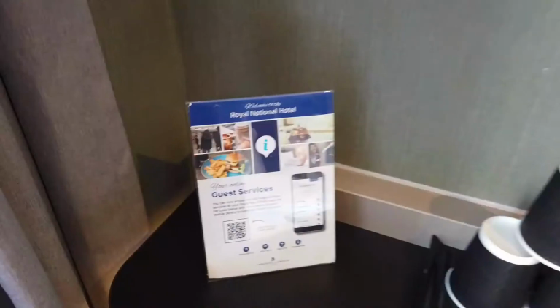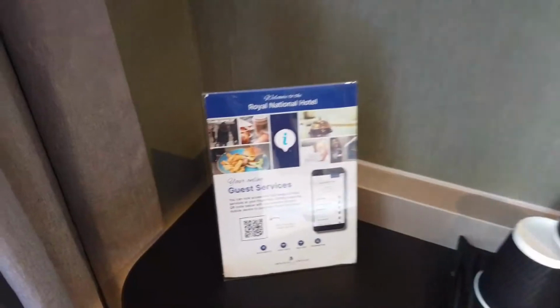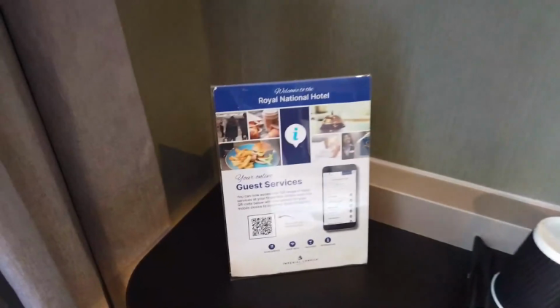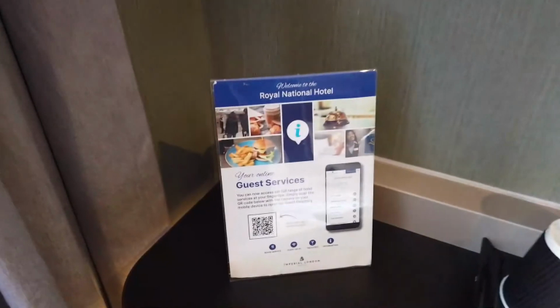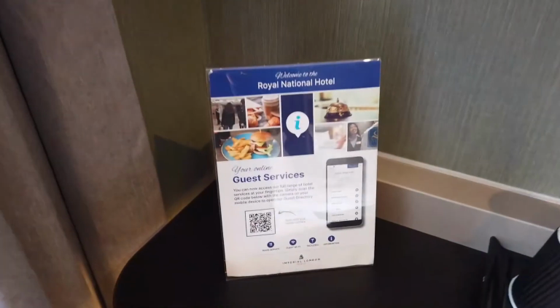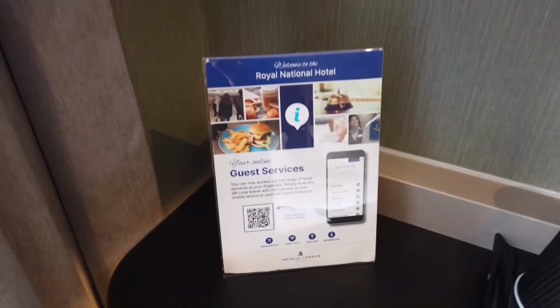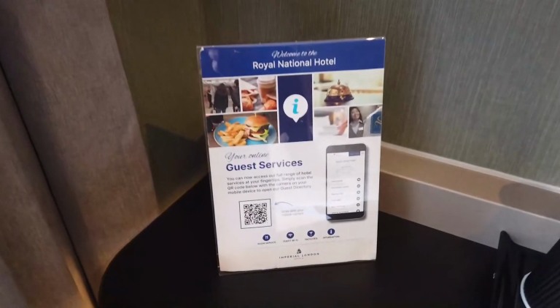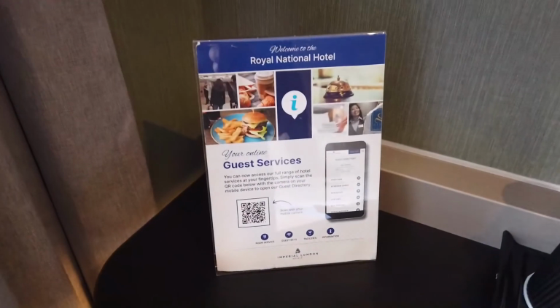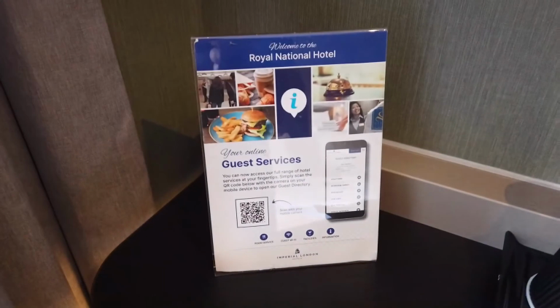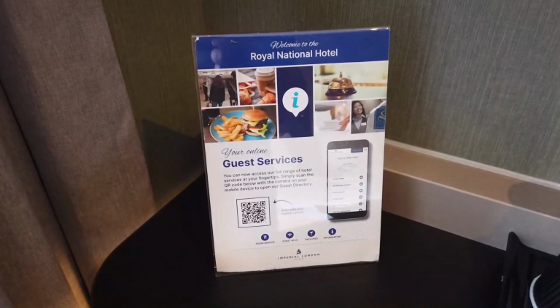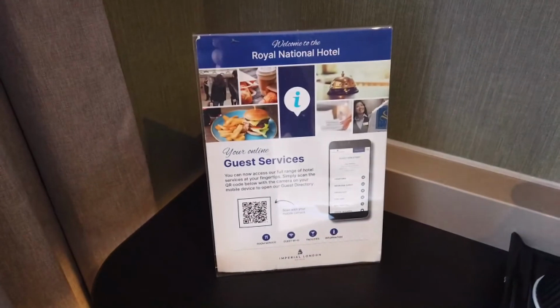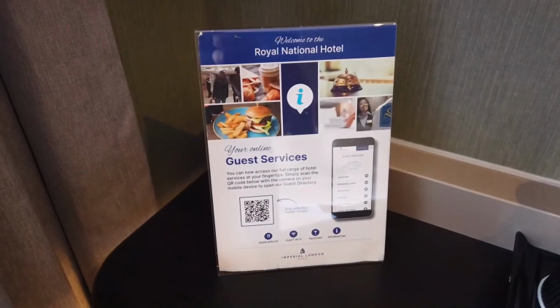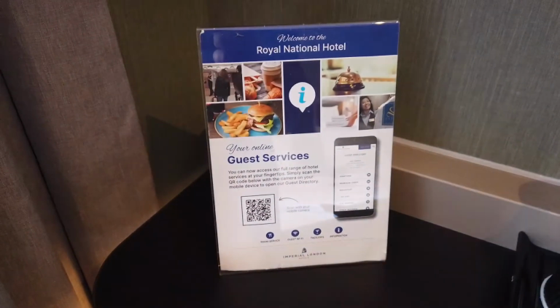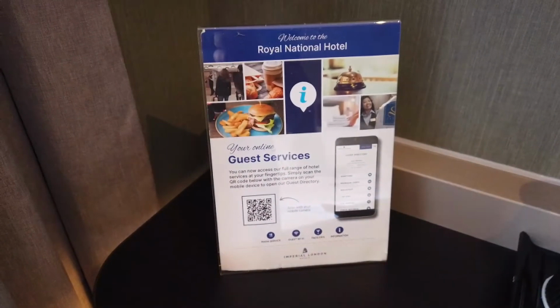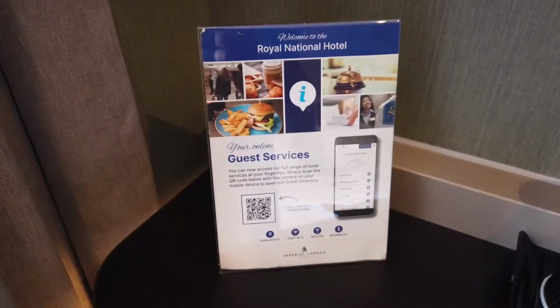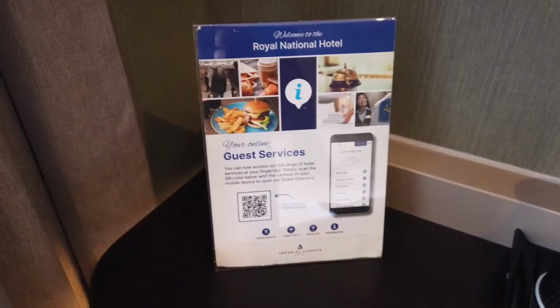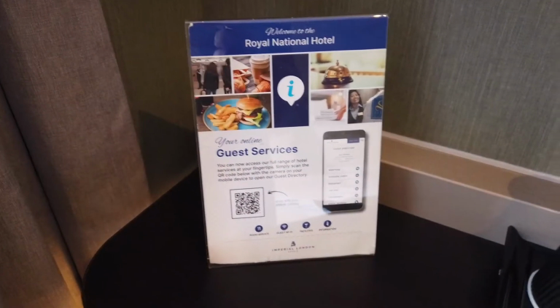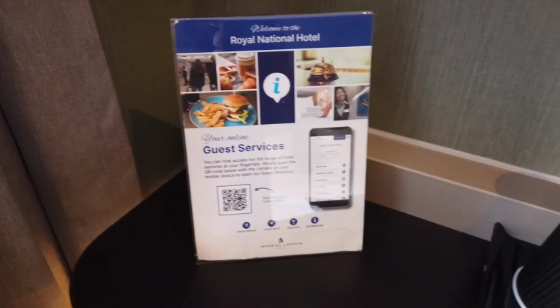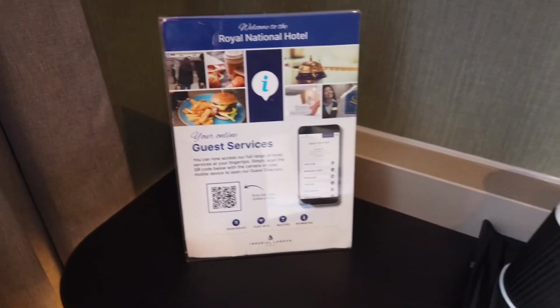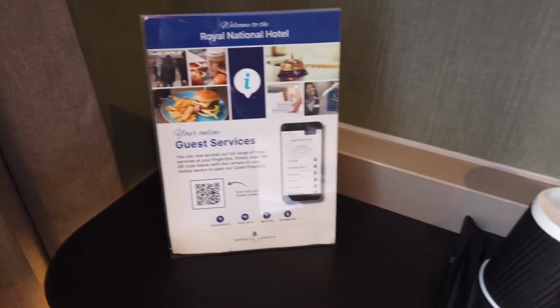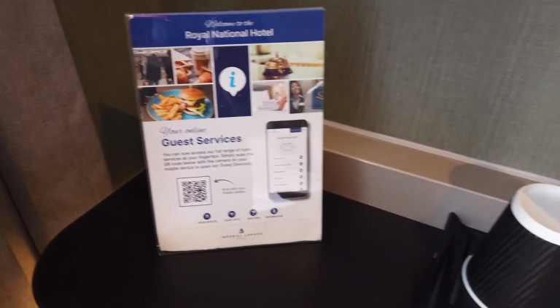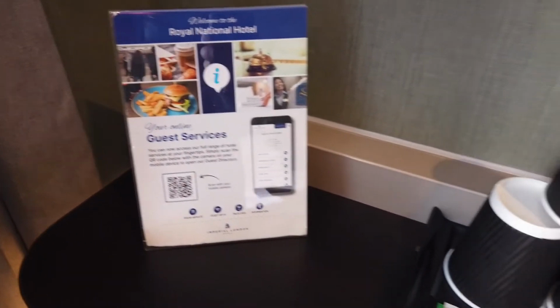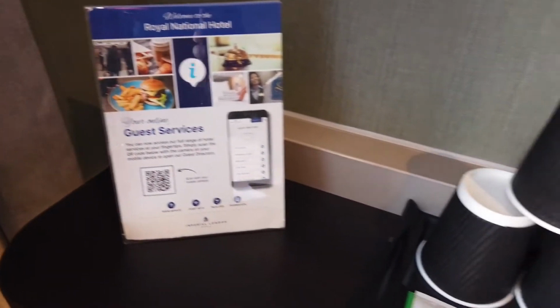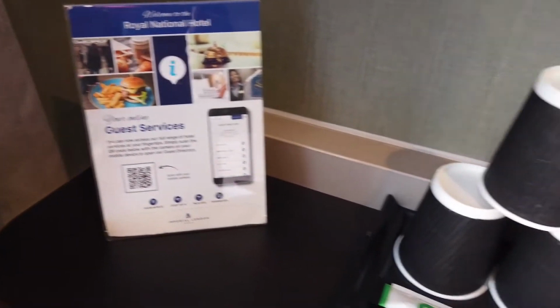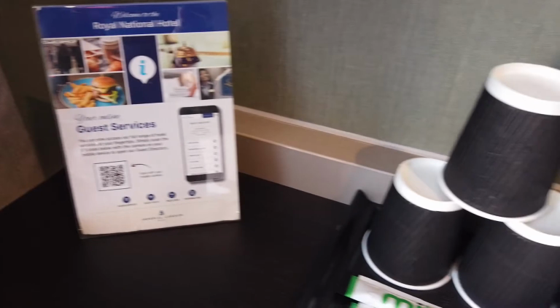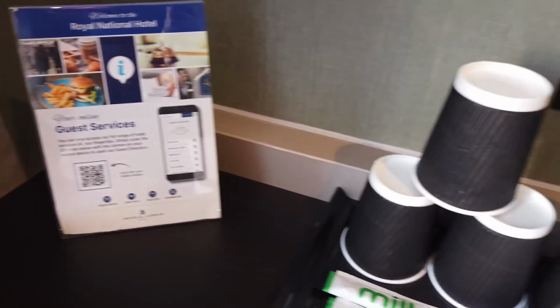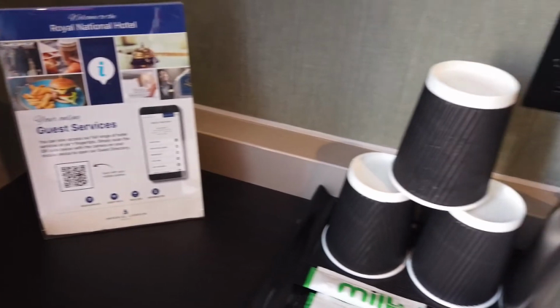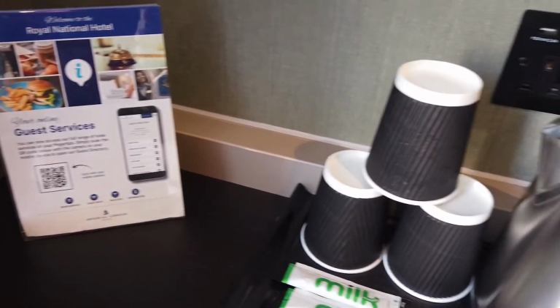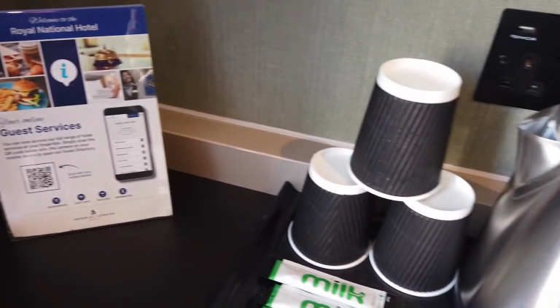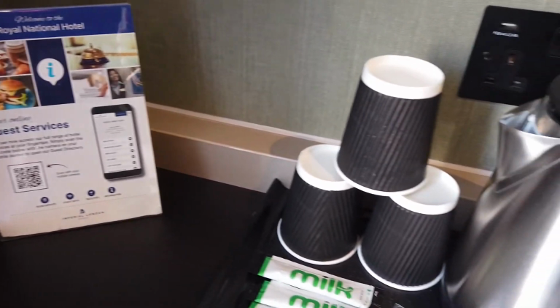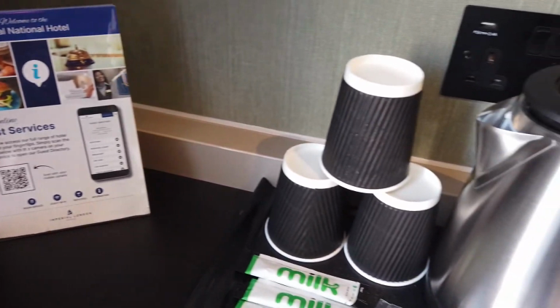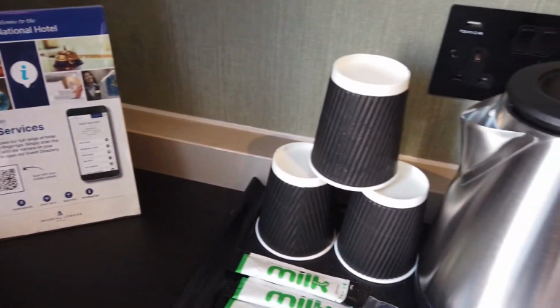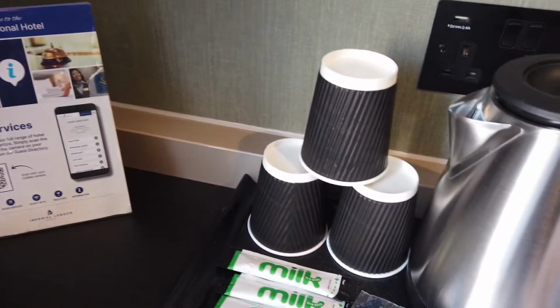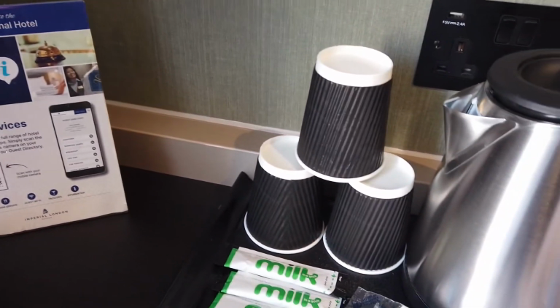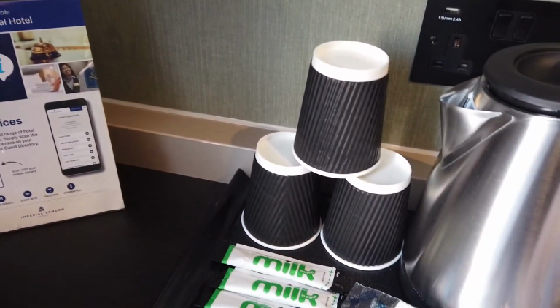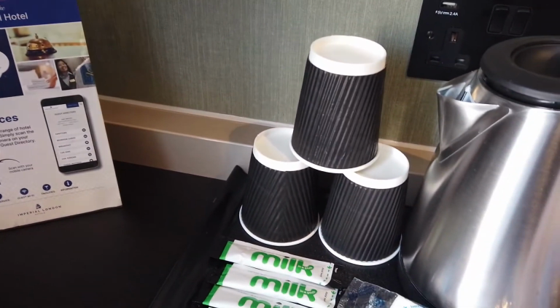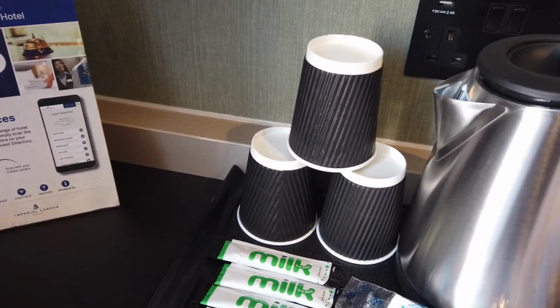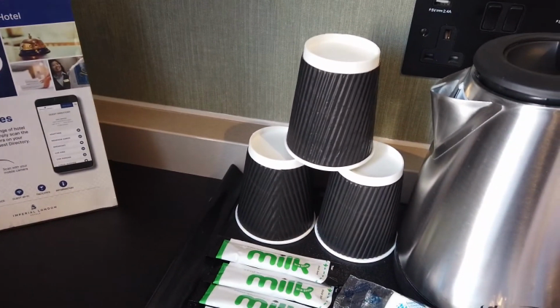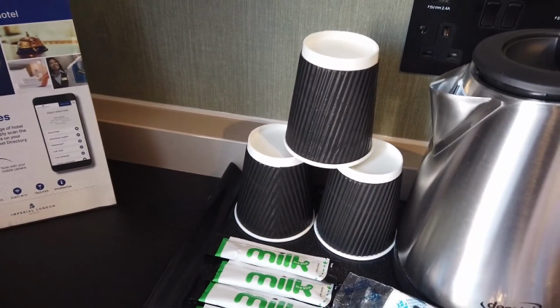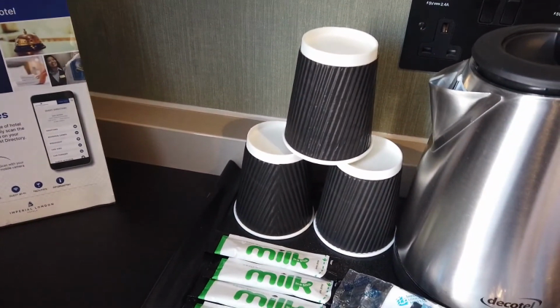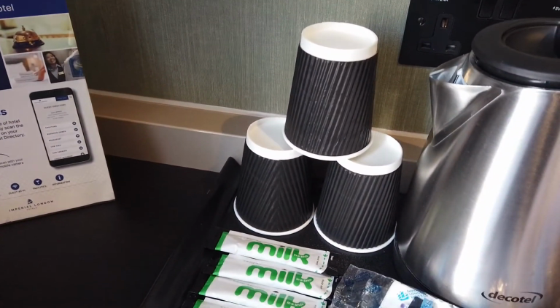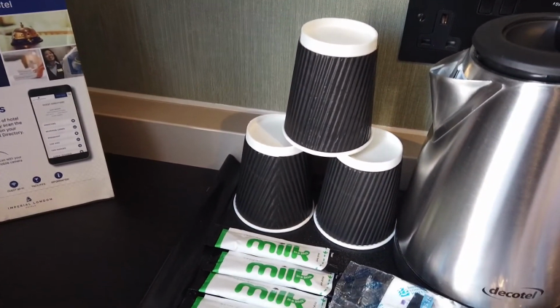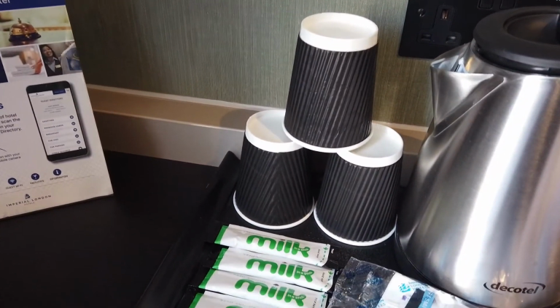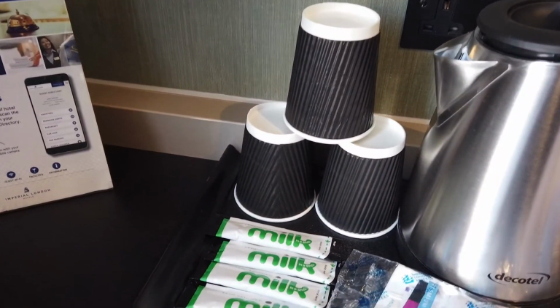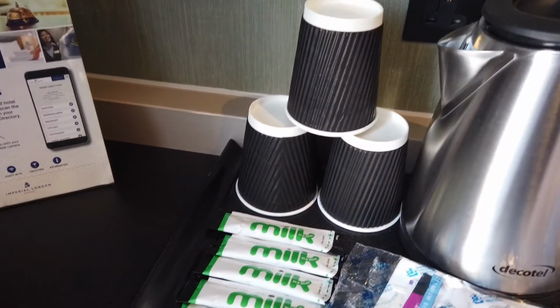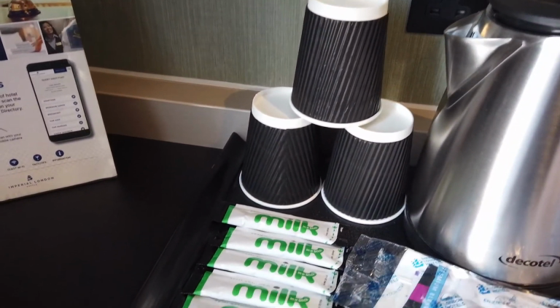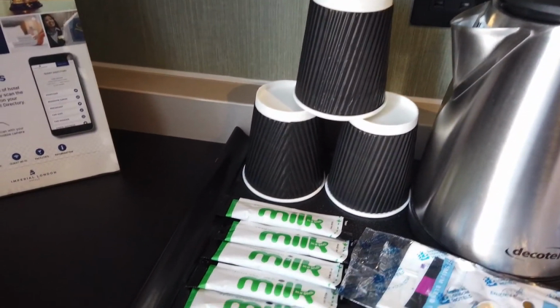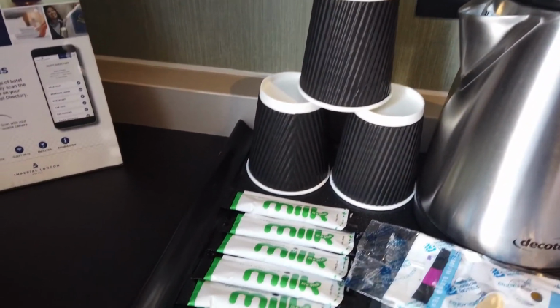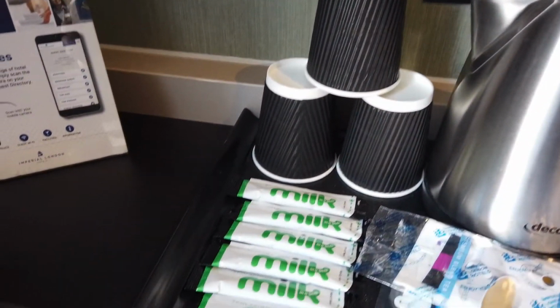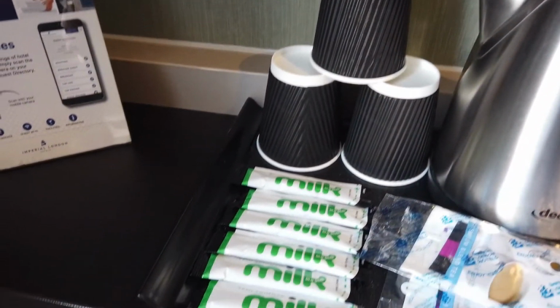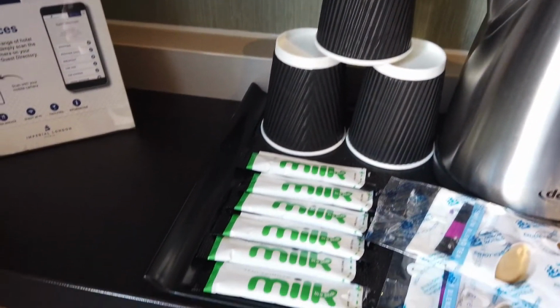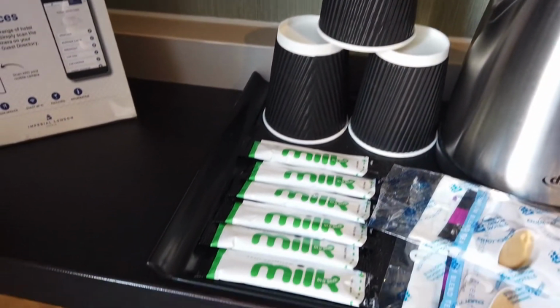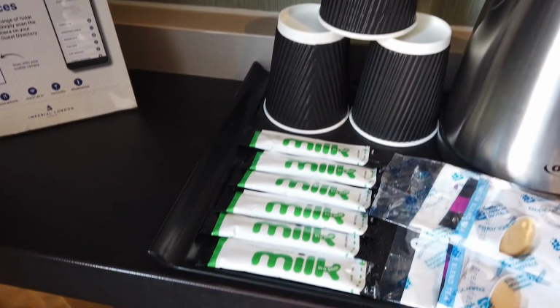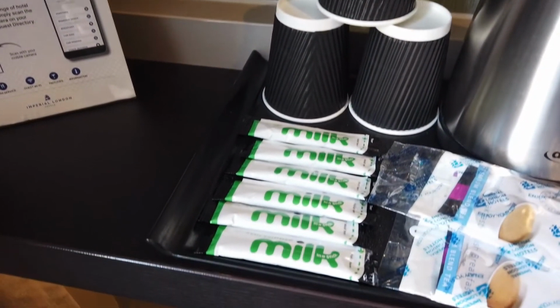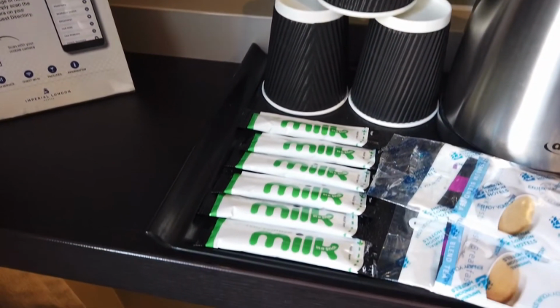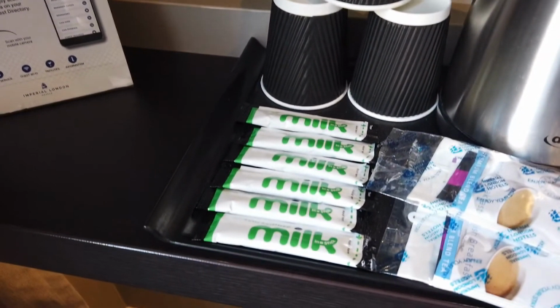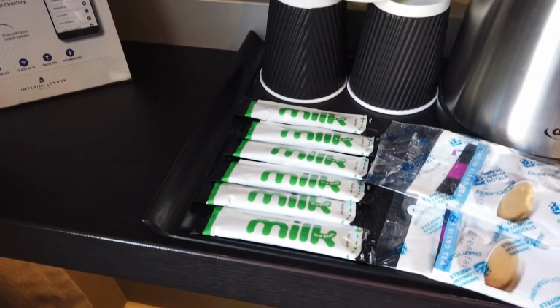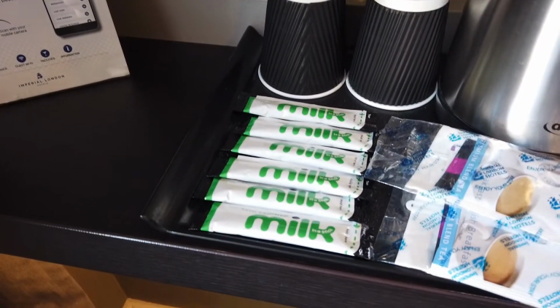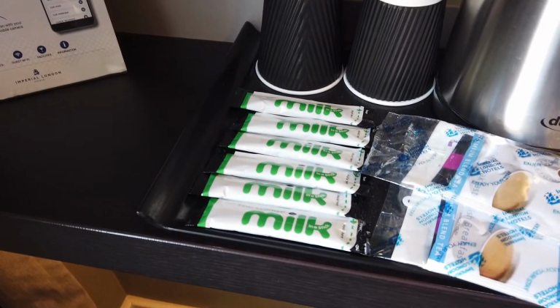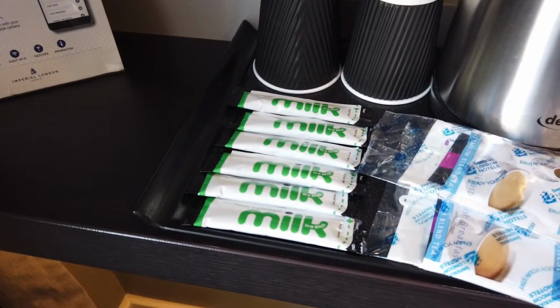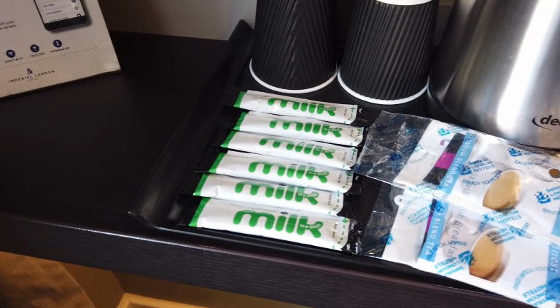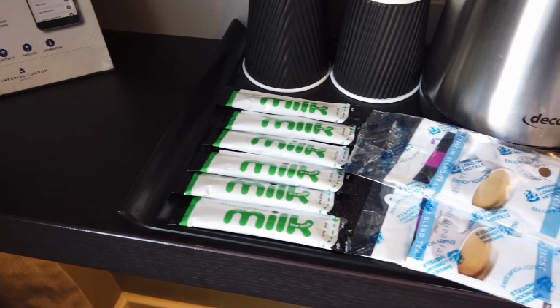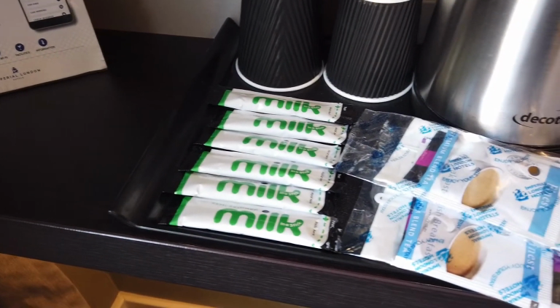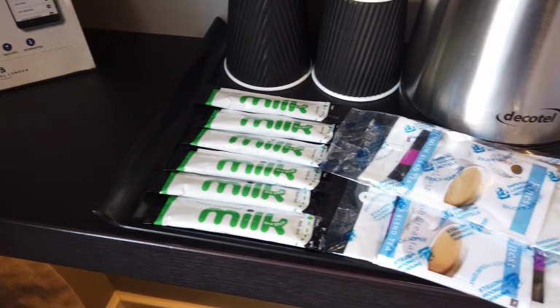The room also came with a kettle with disposable cups, milk, and tea and coffee sachets.